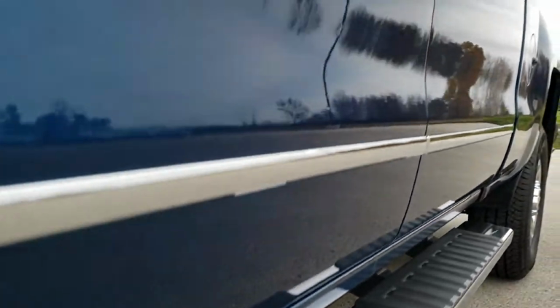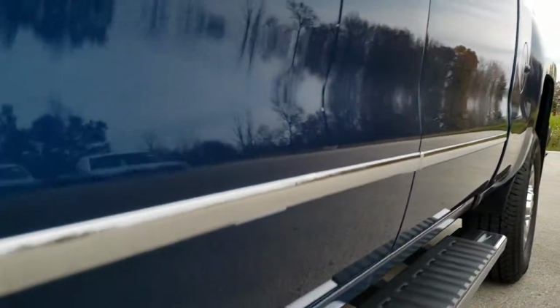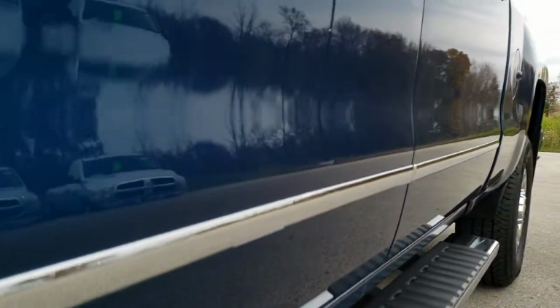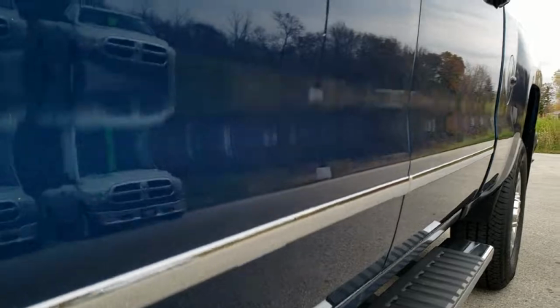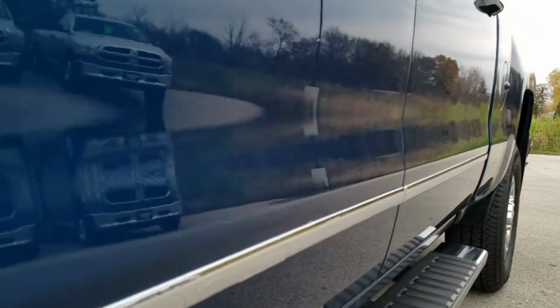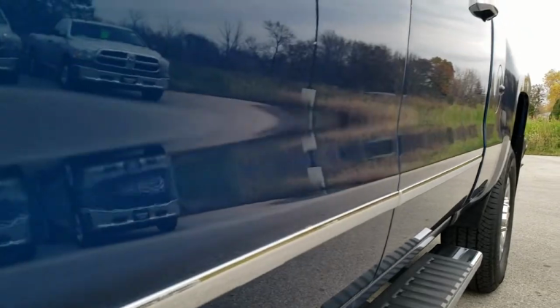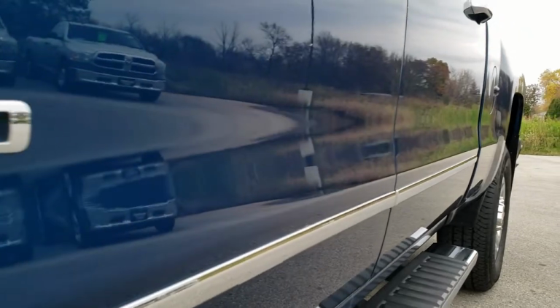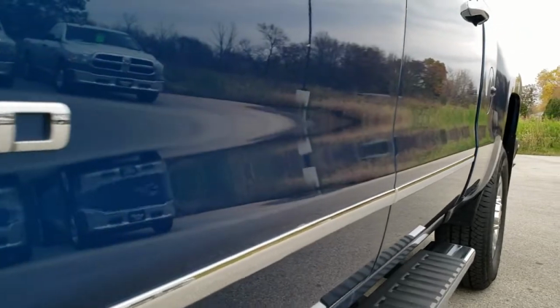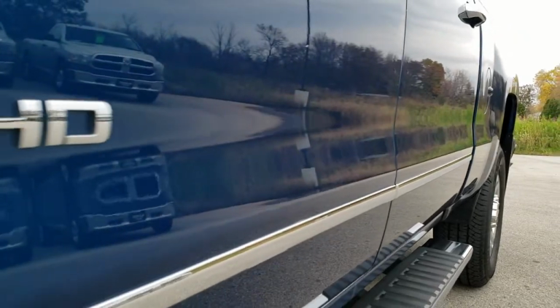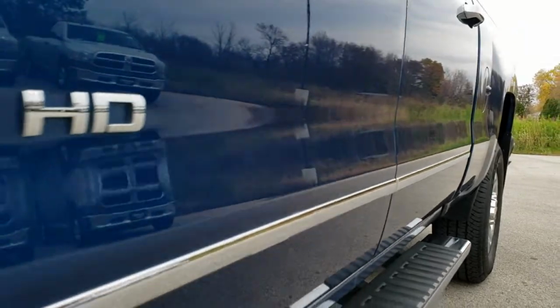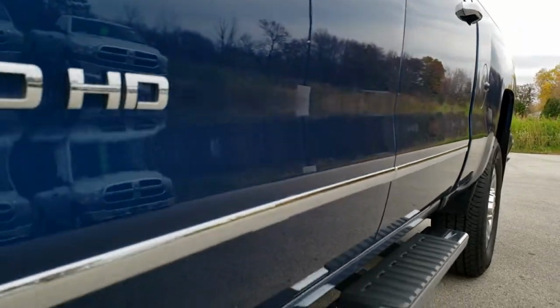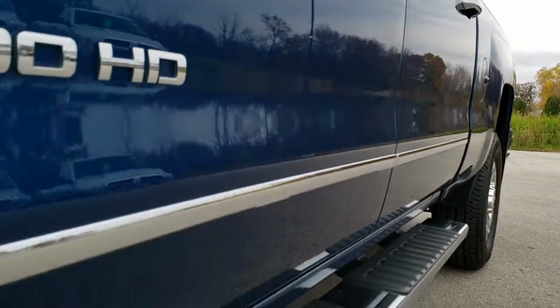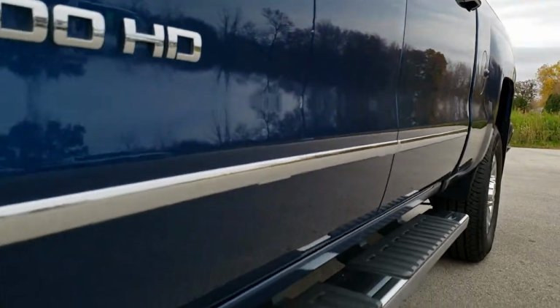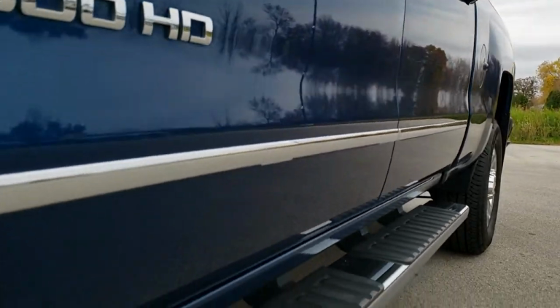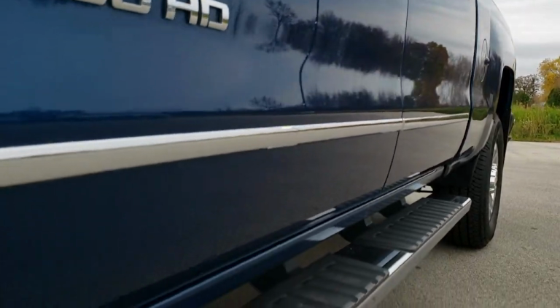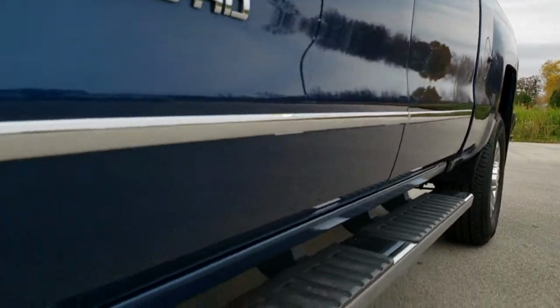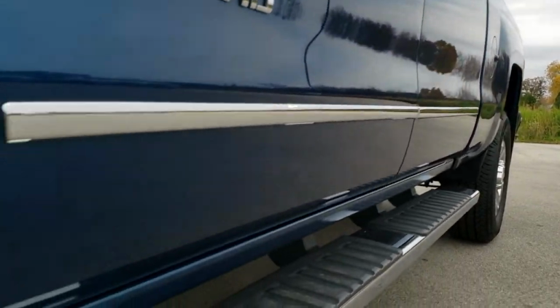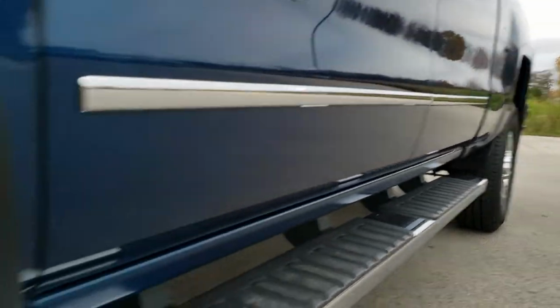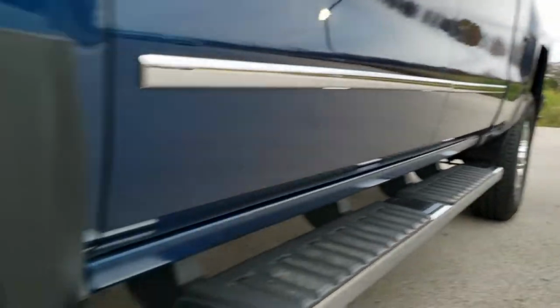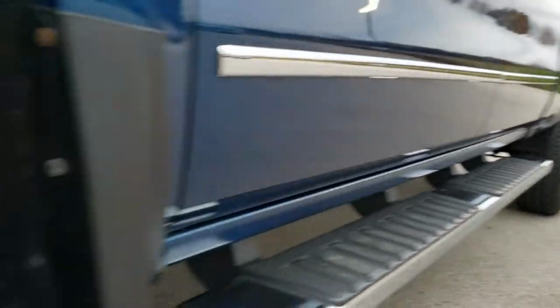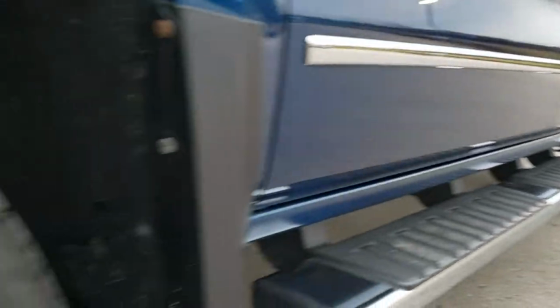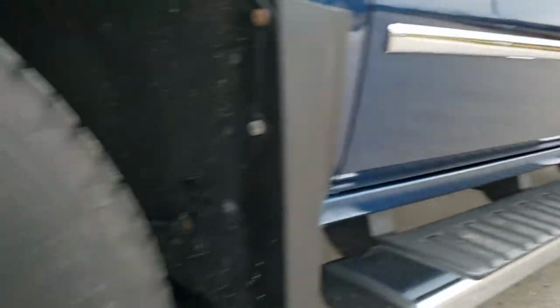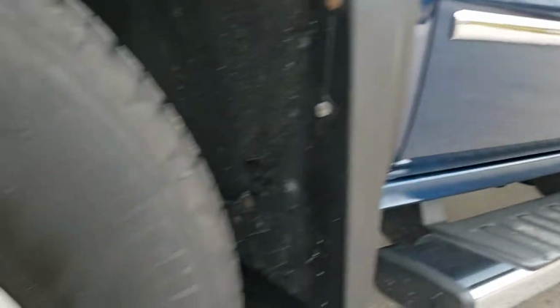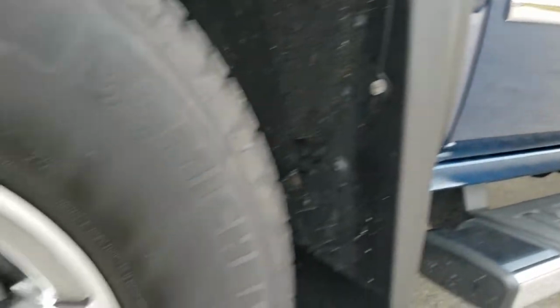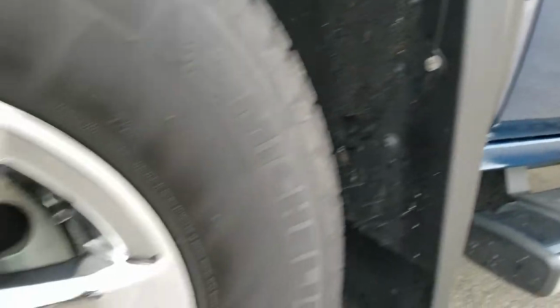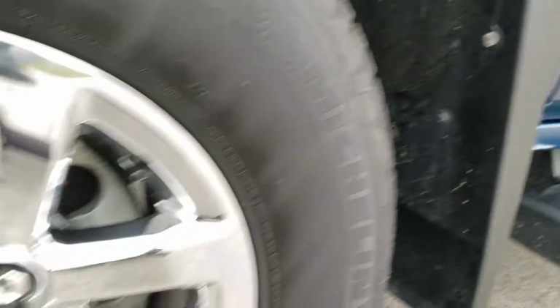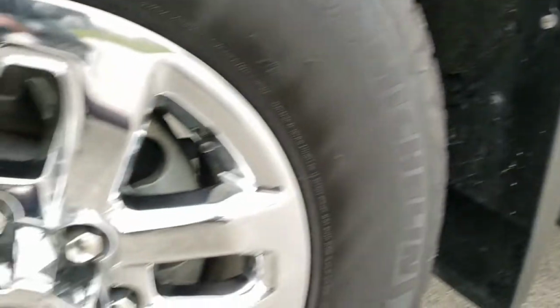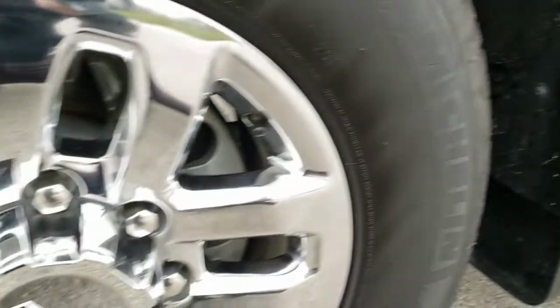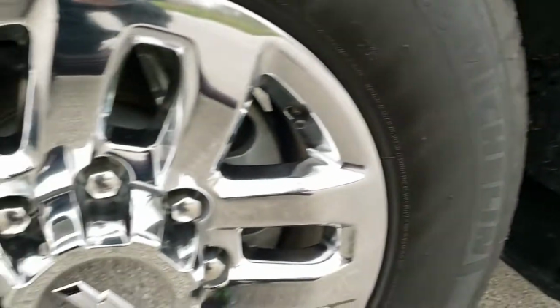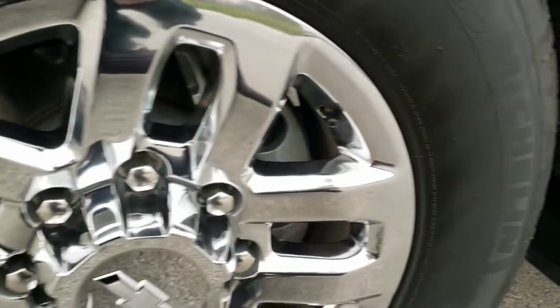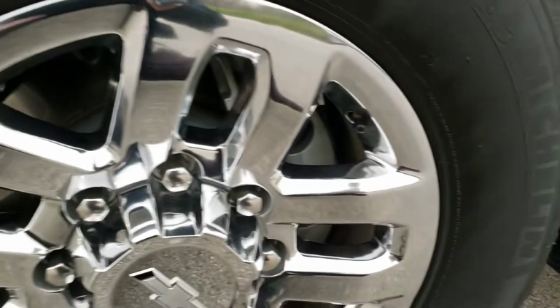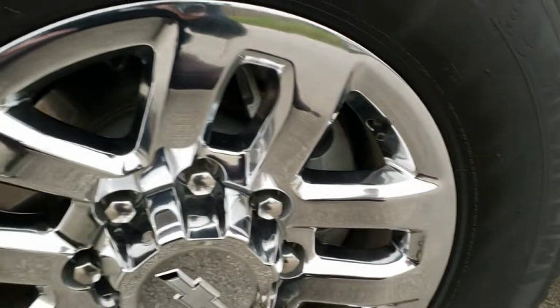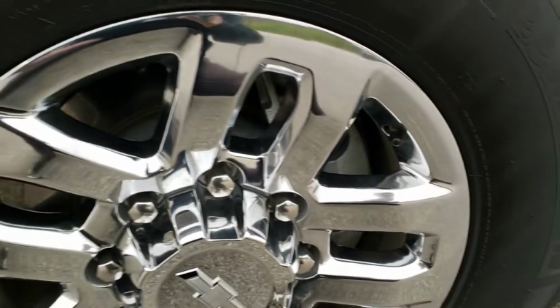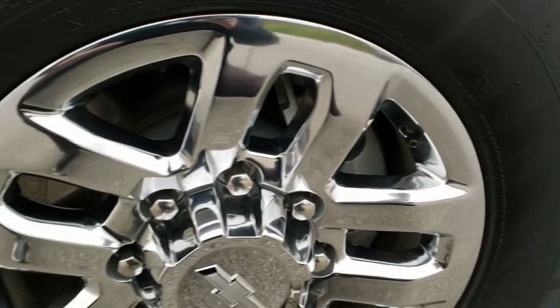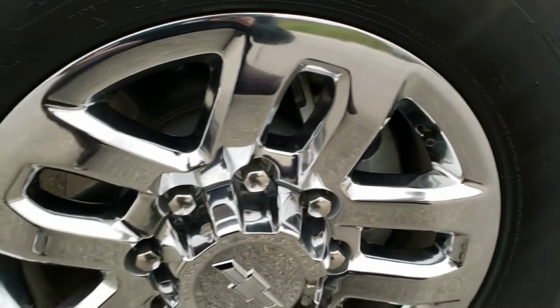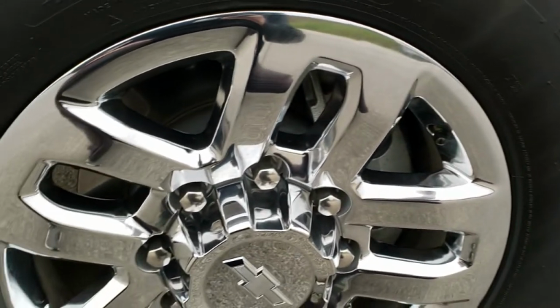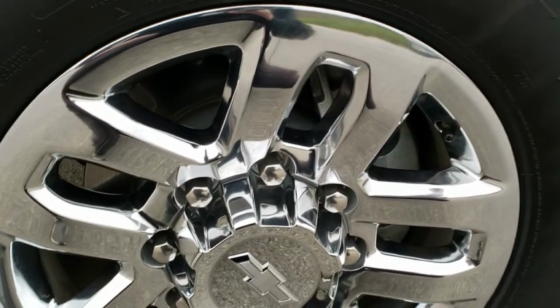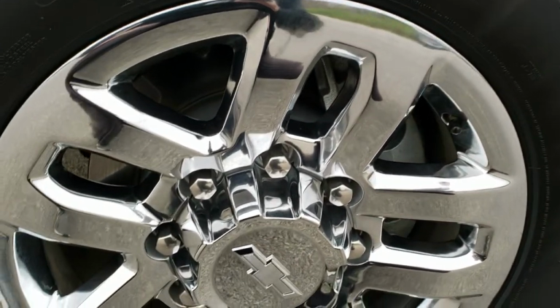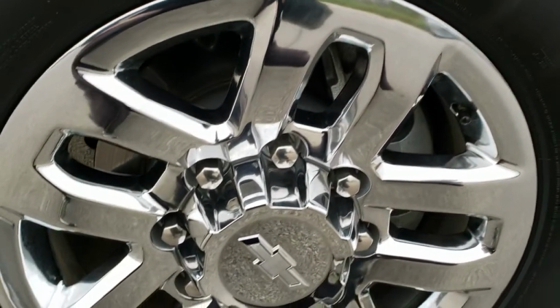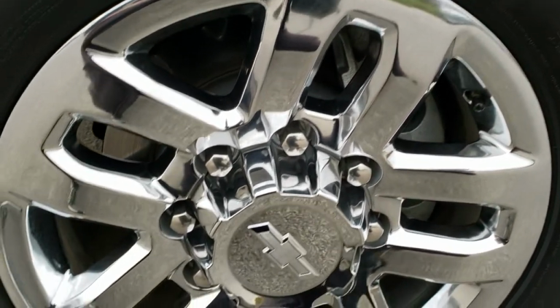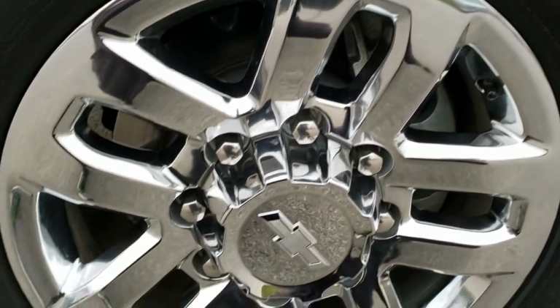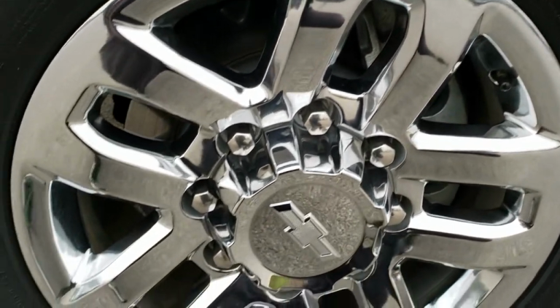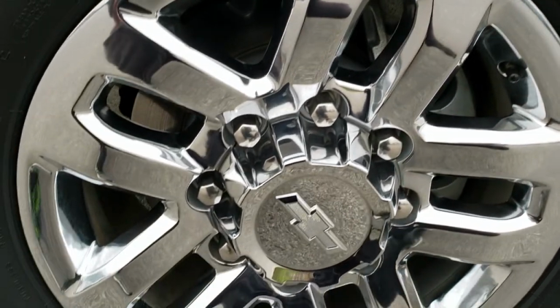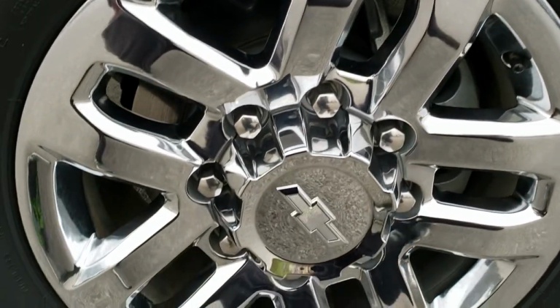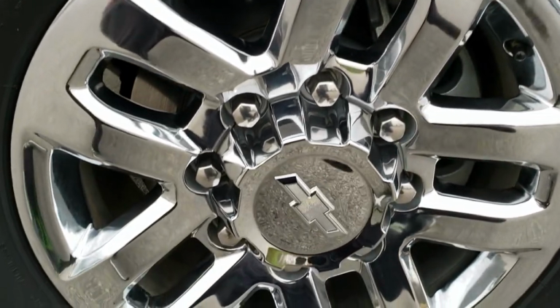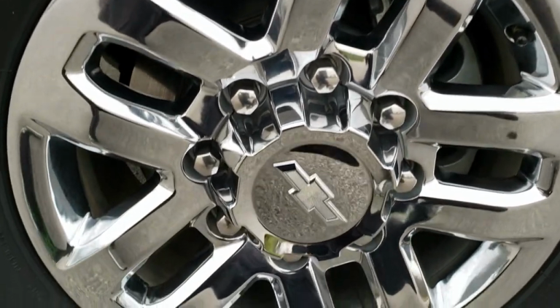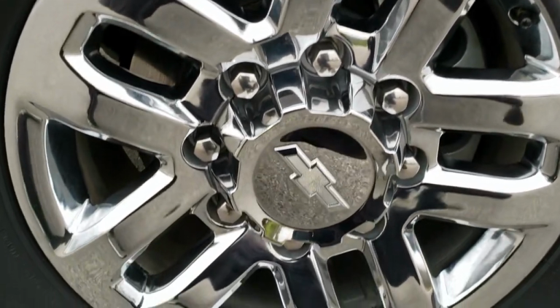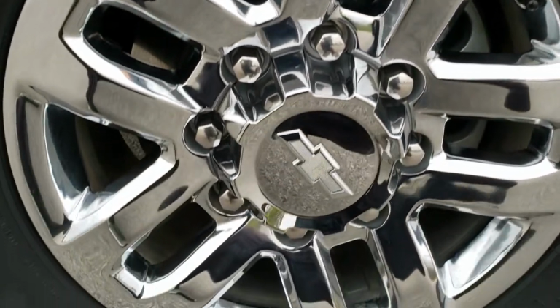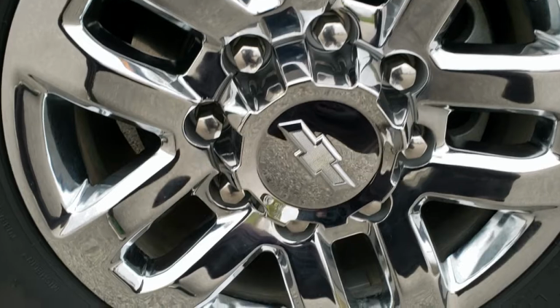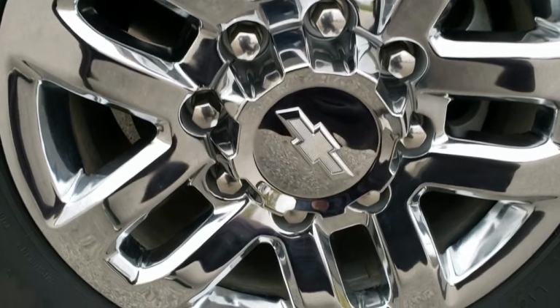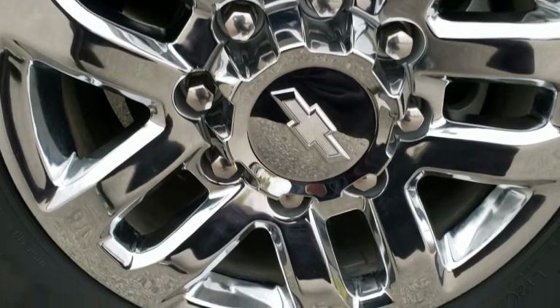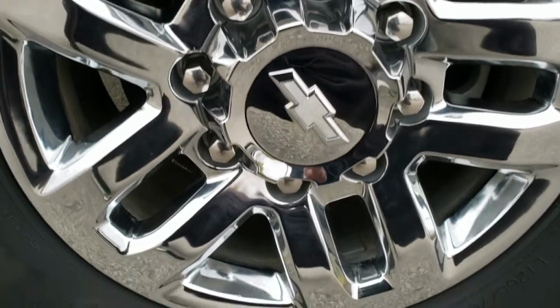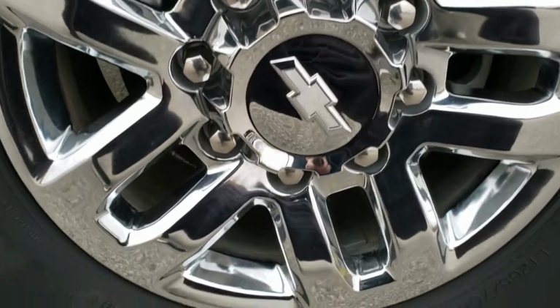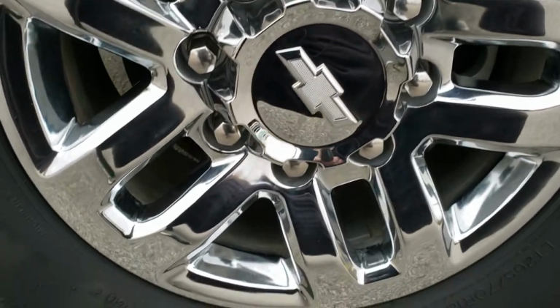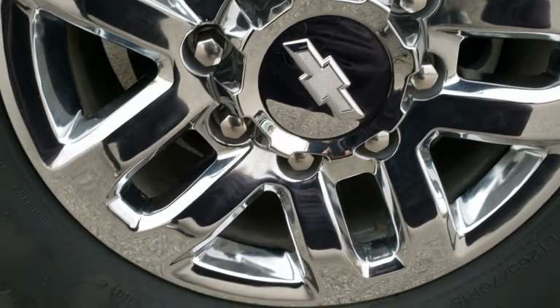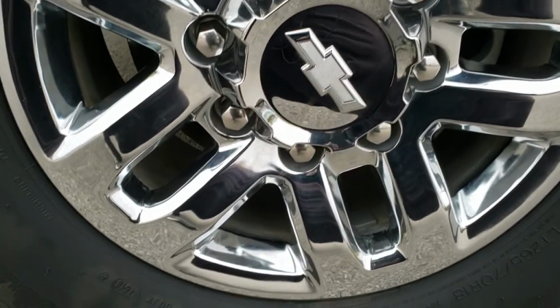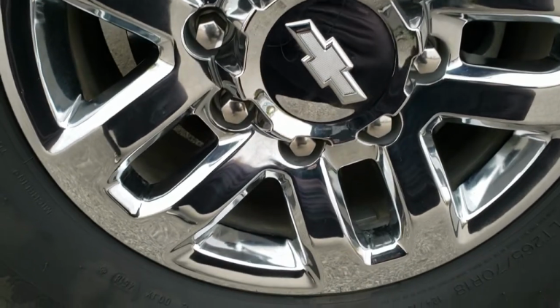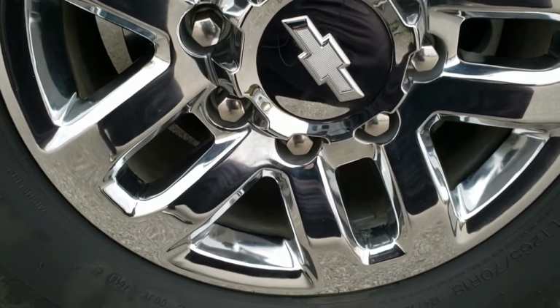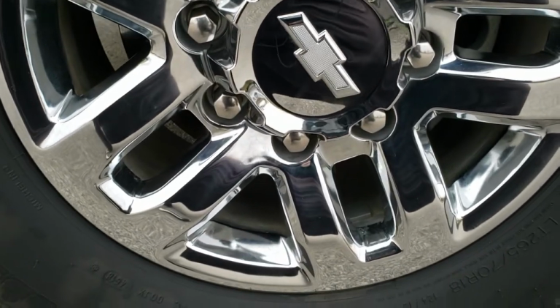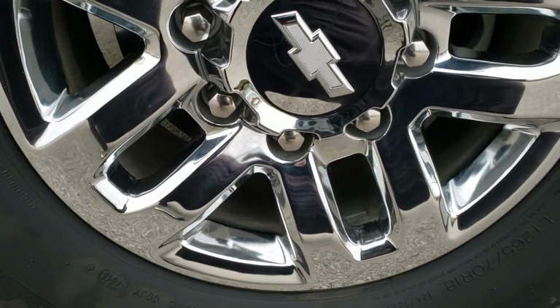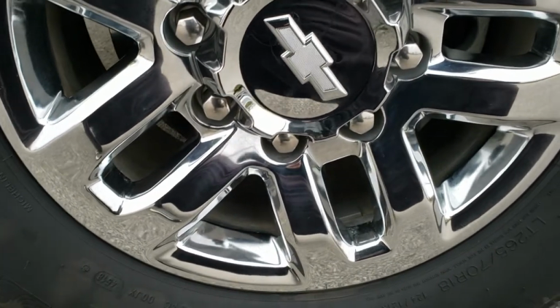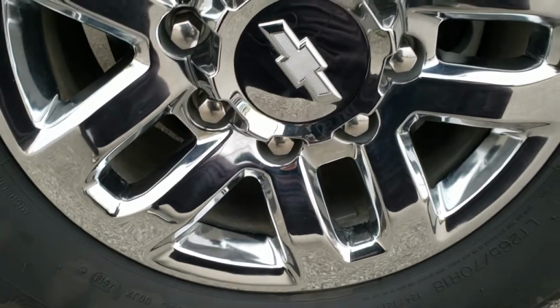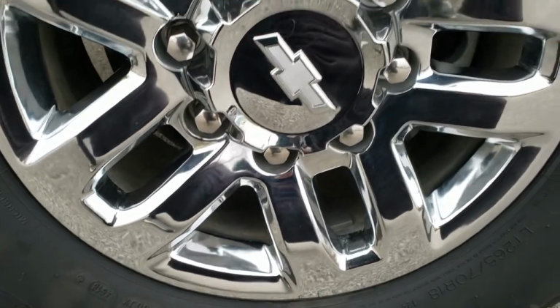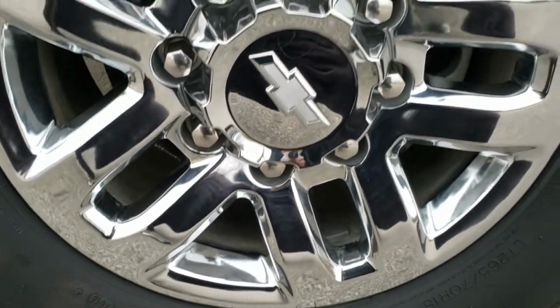If you want to check out more photos of this truck, in the upper right hand part of the screen is a link right to our website. Click that and check out all the photos there.